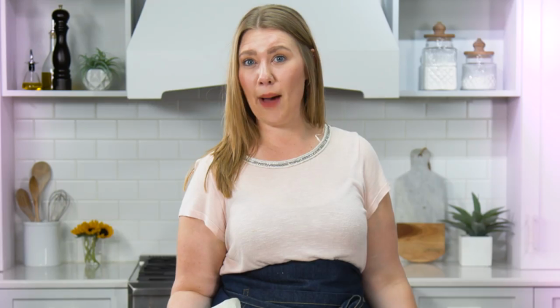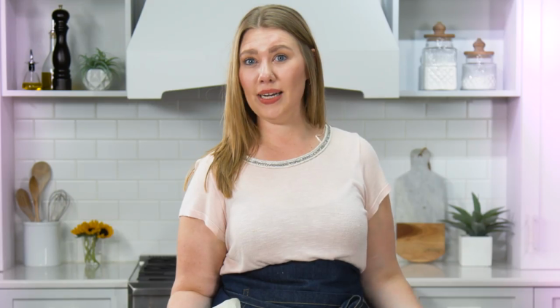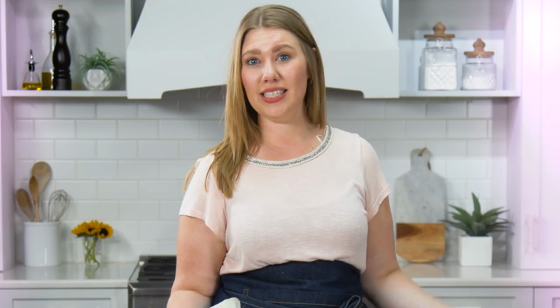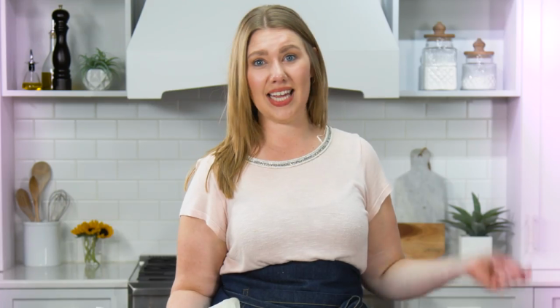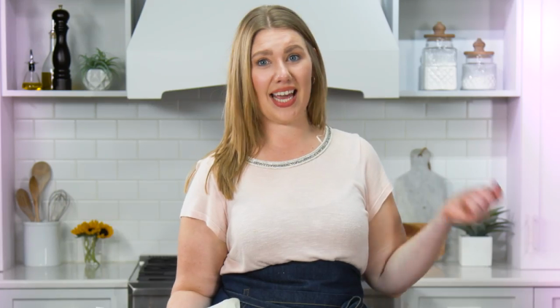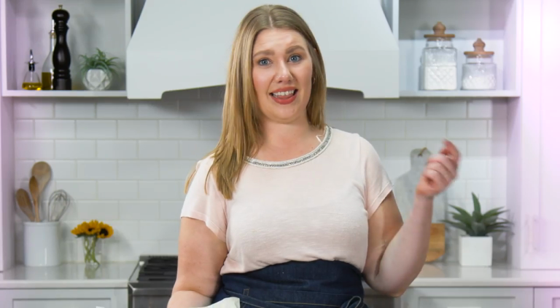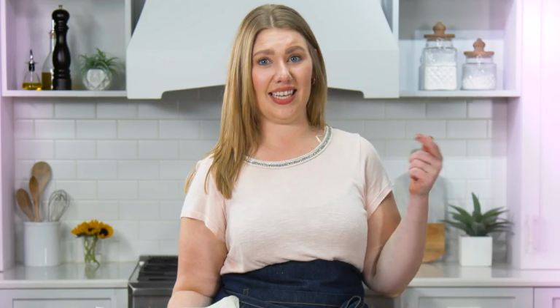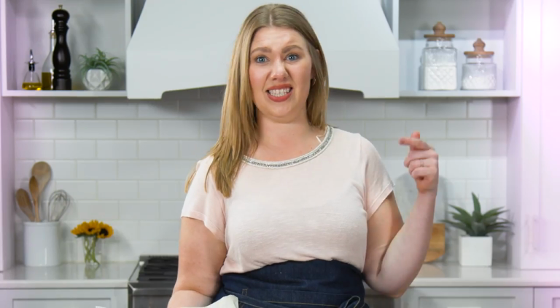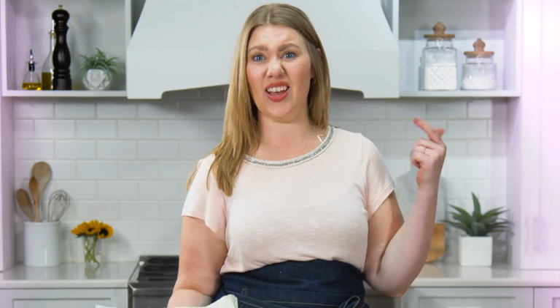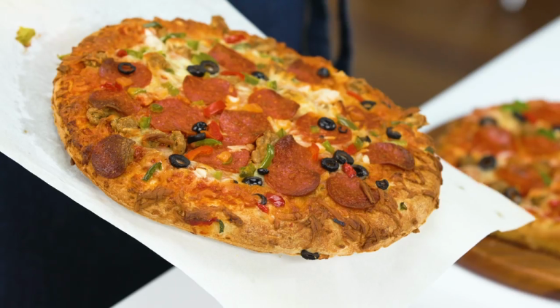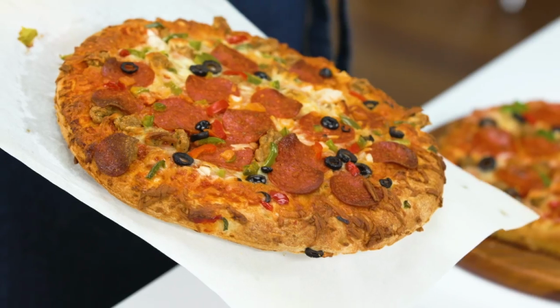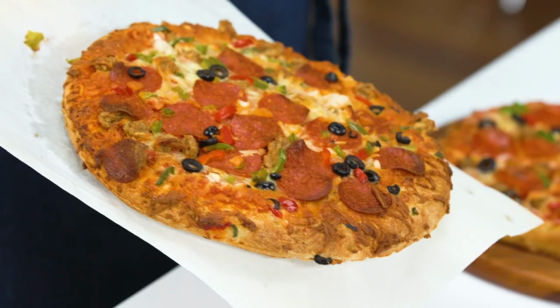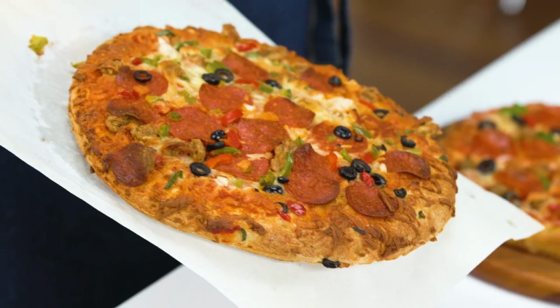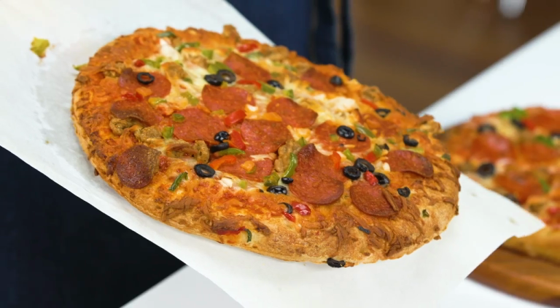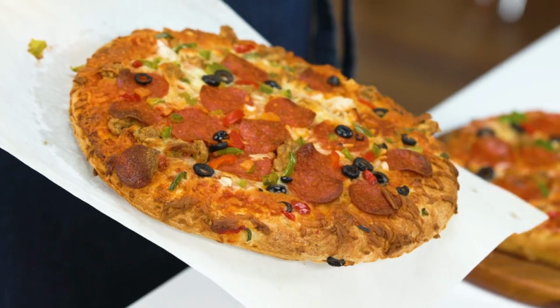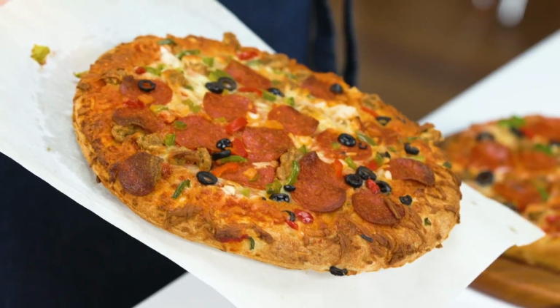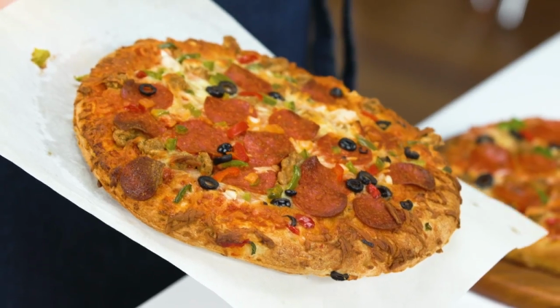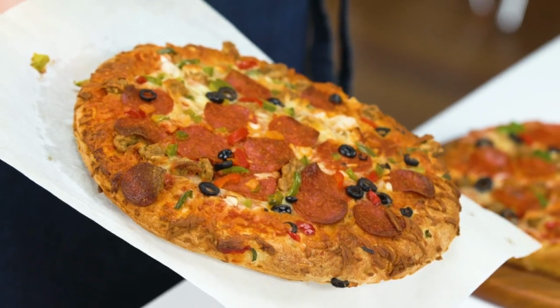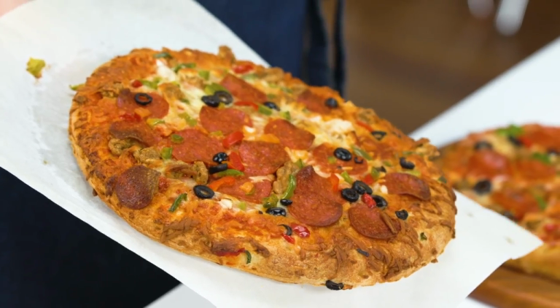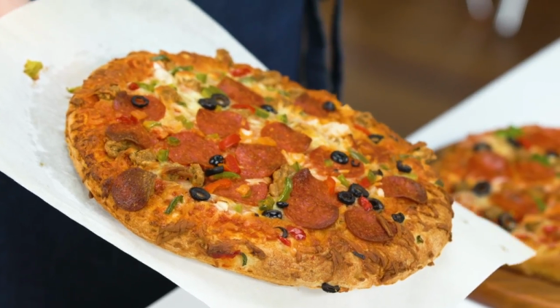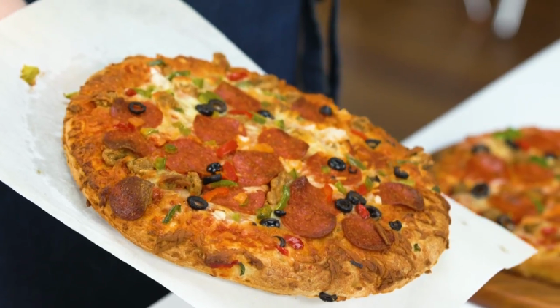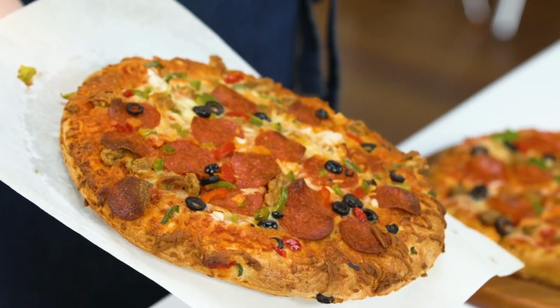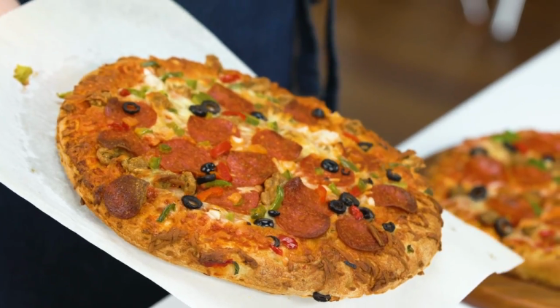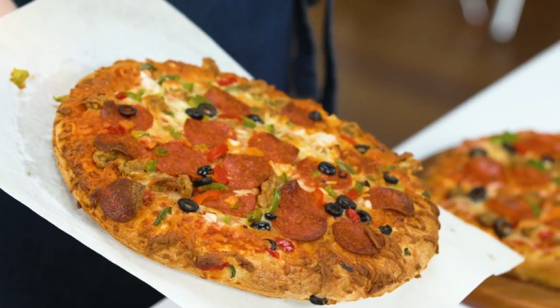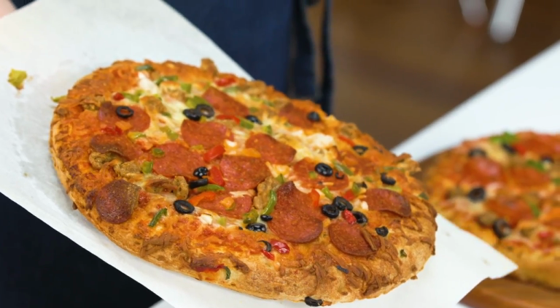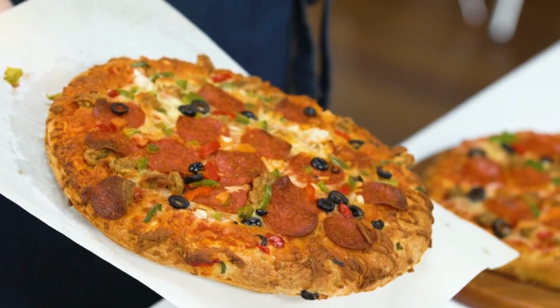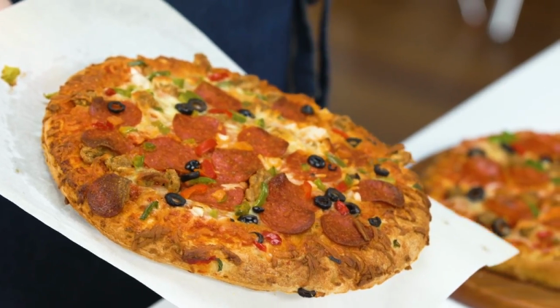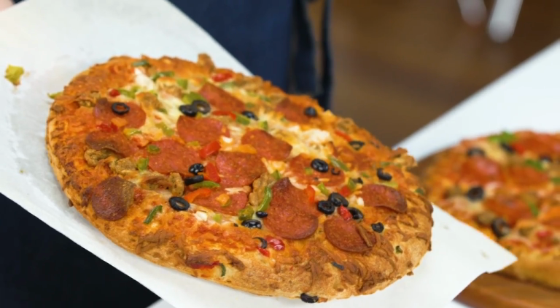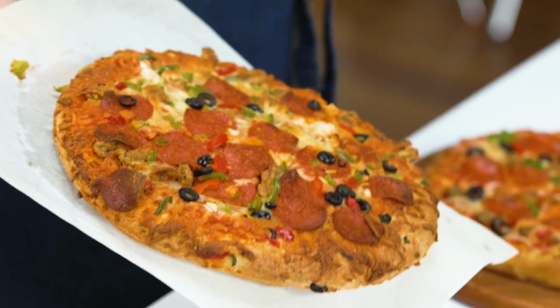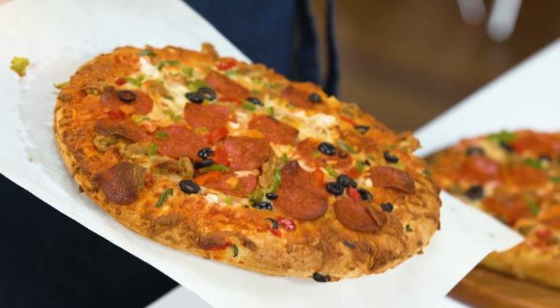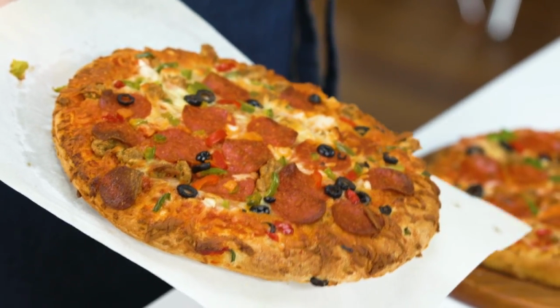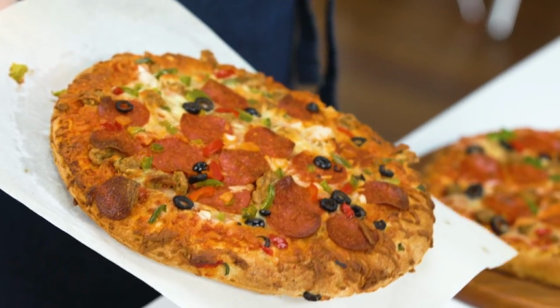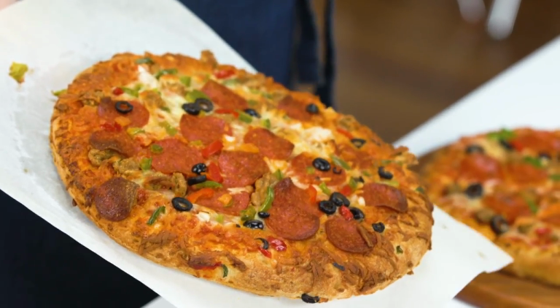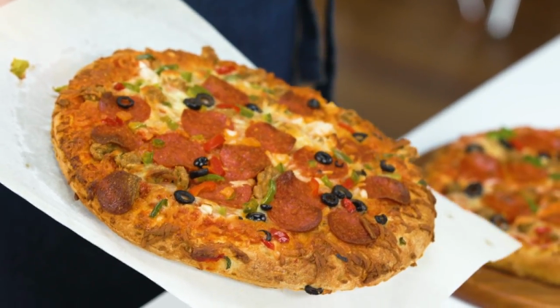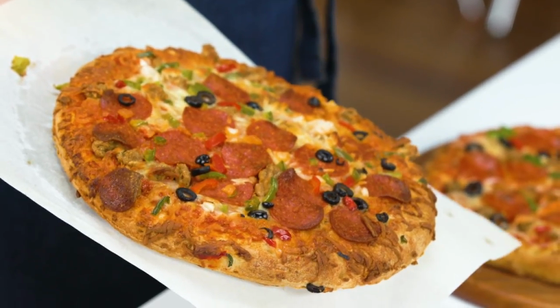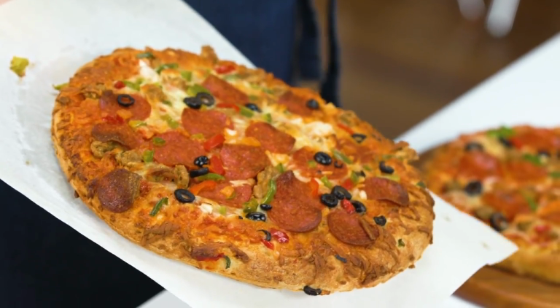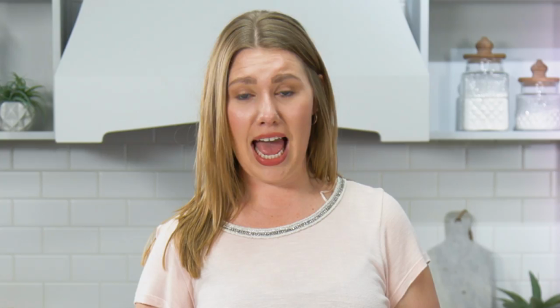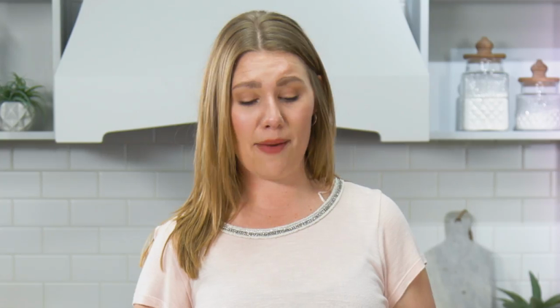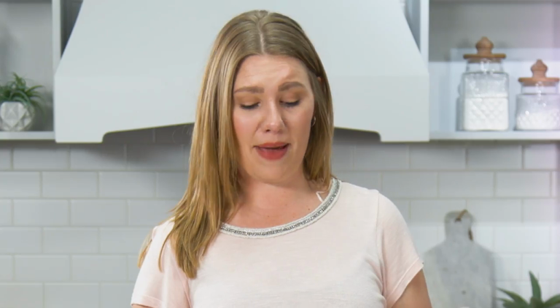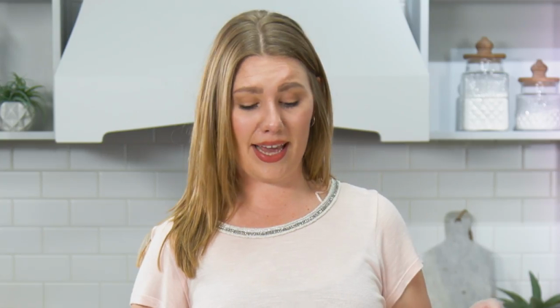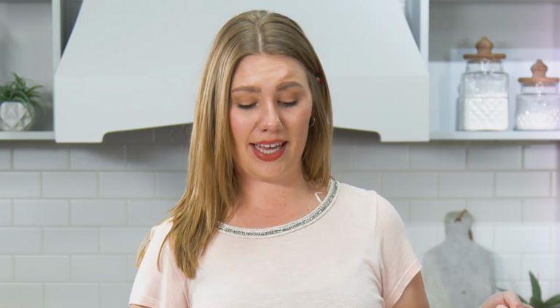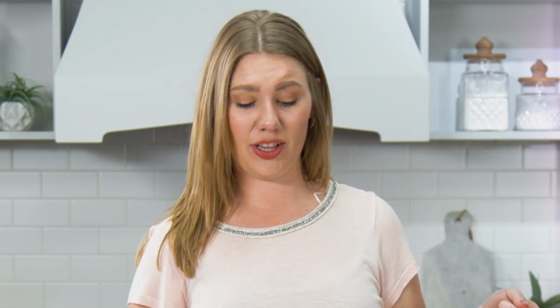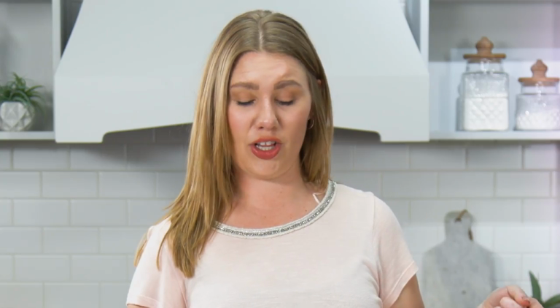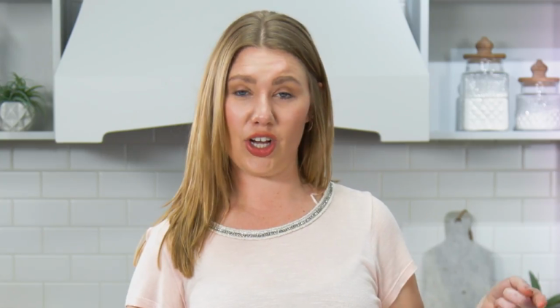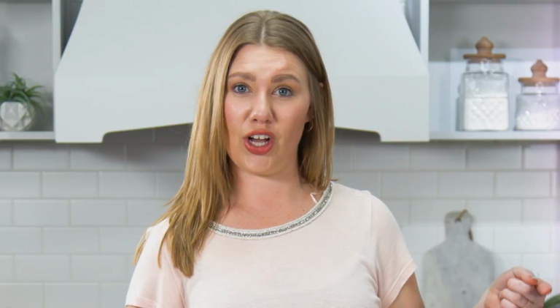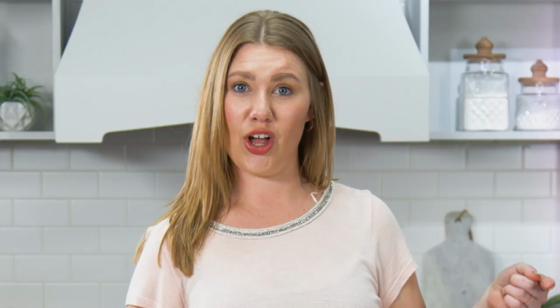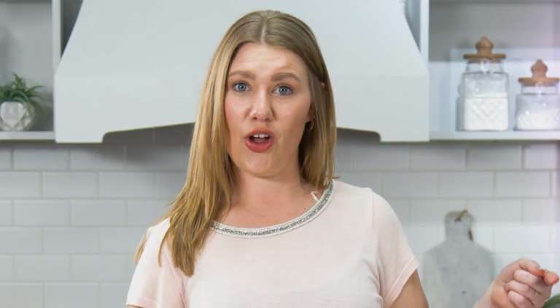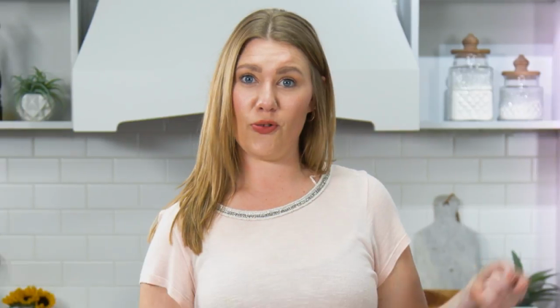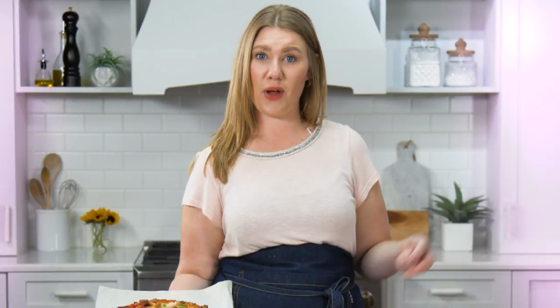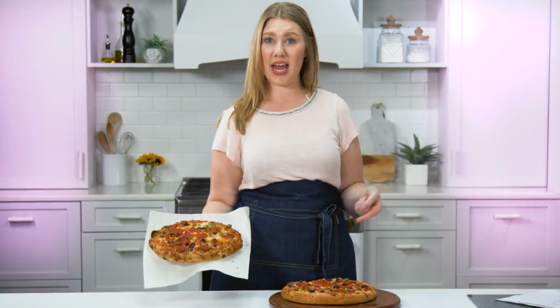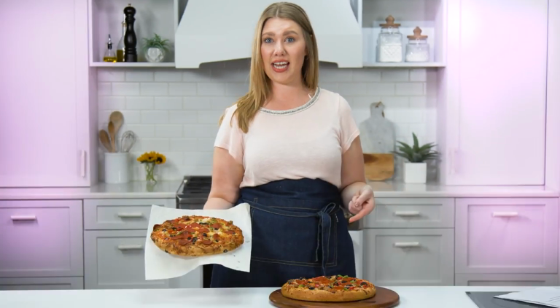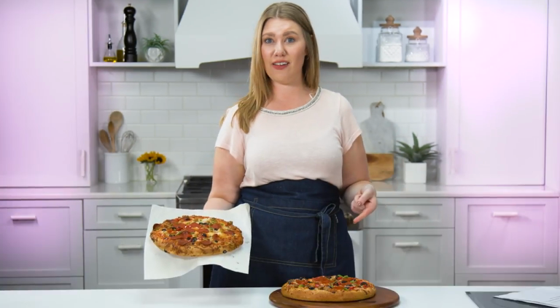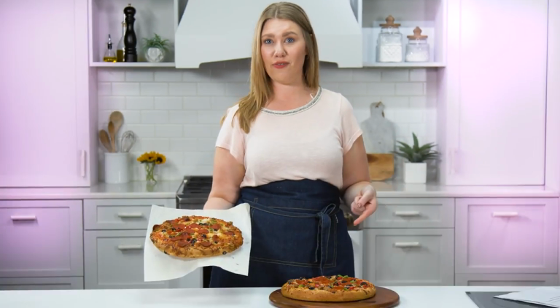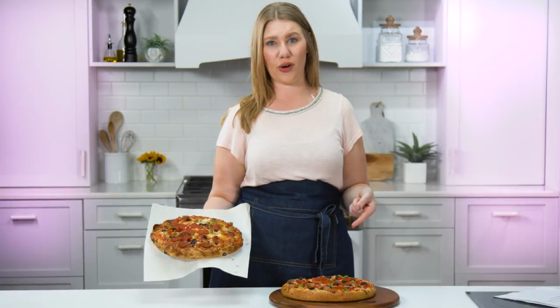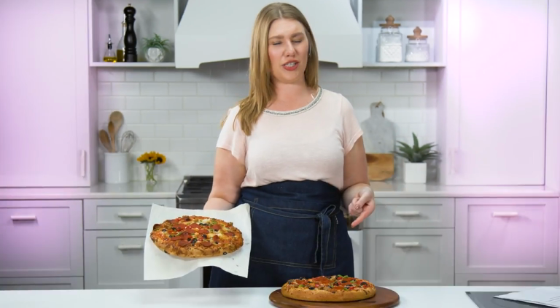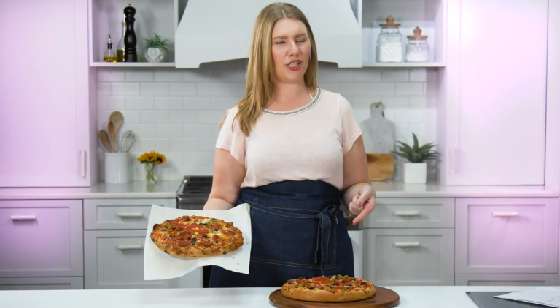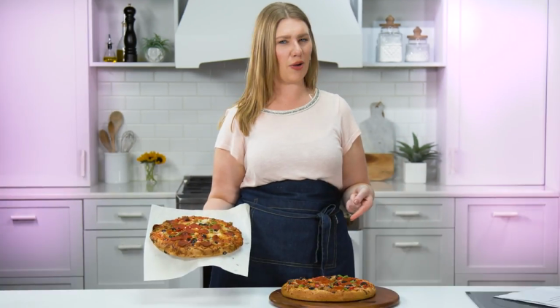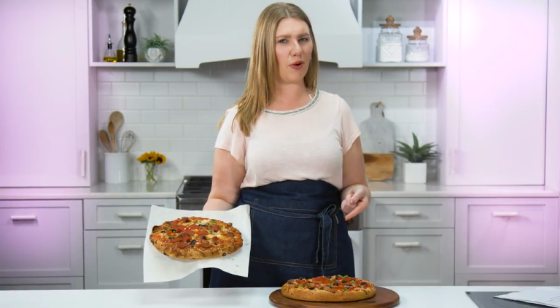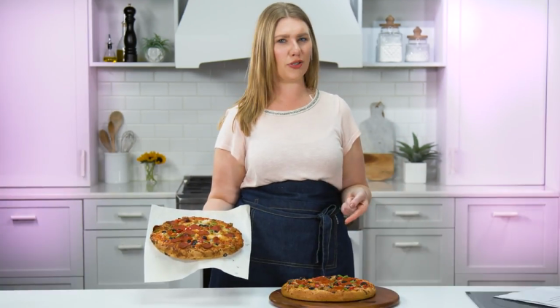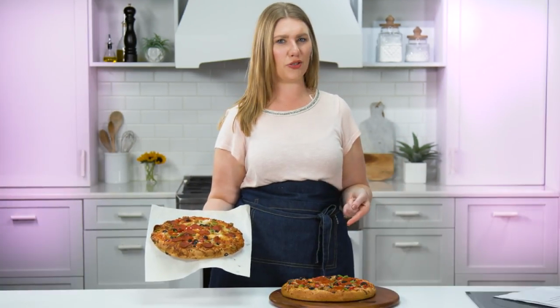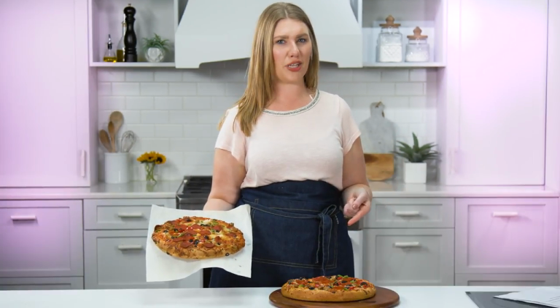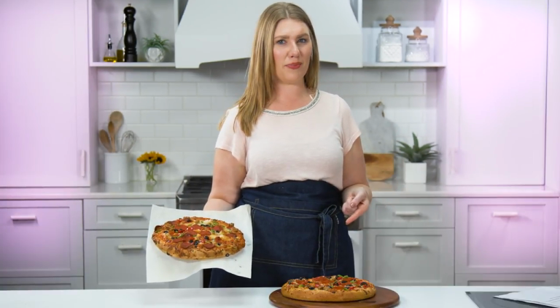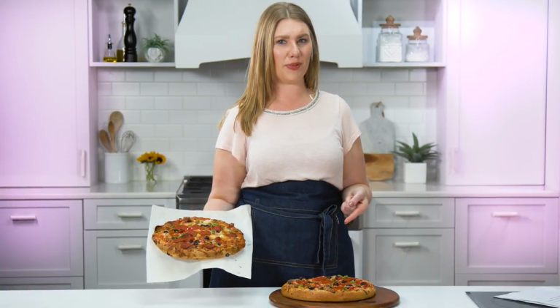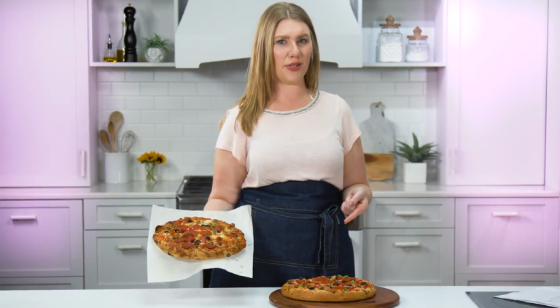I'm gonna take this dried out, crusty, frozen pizza and make it look ready for its commercial debut.